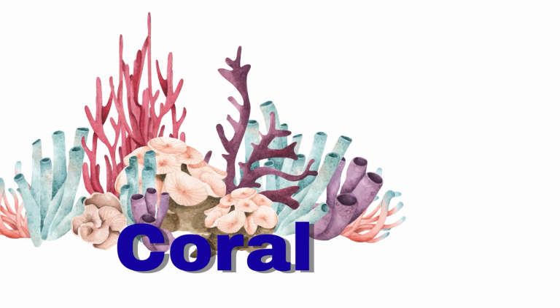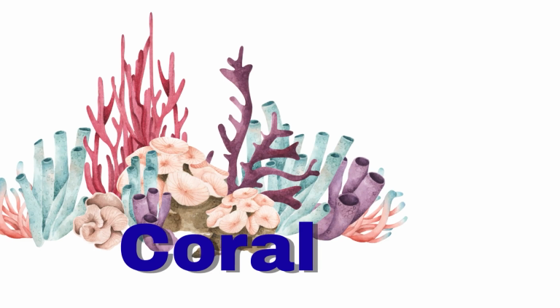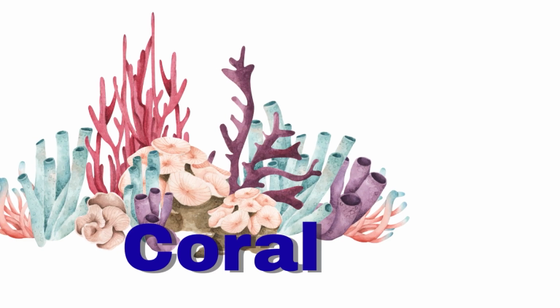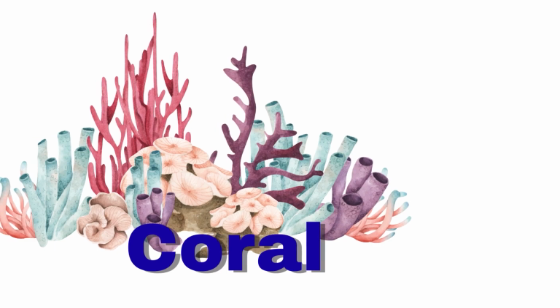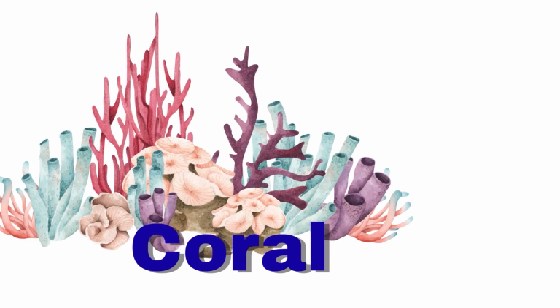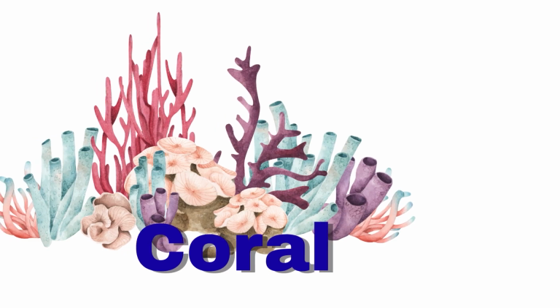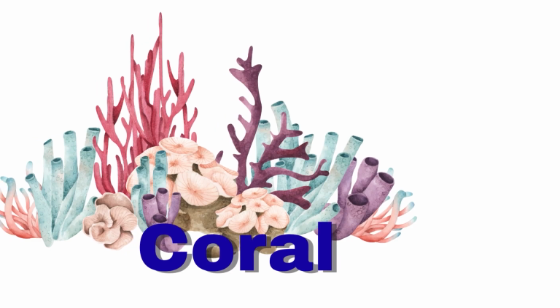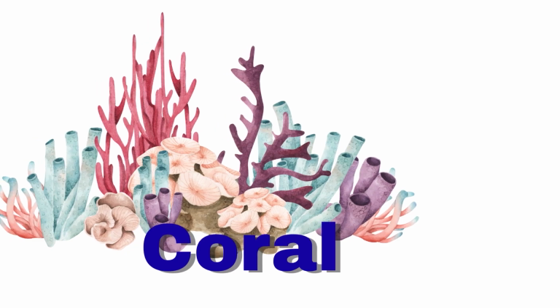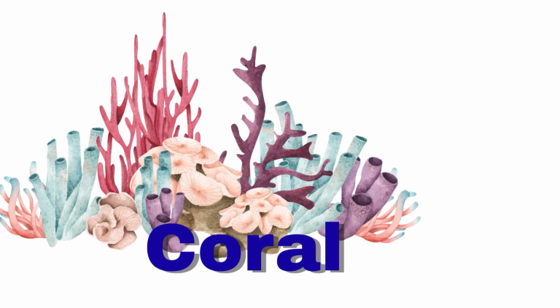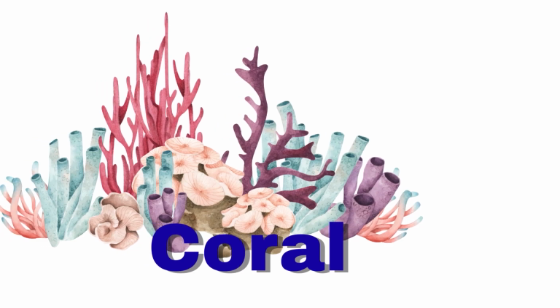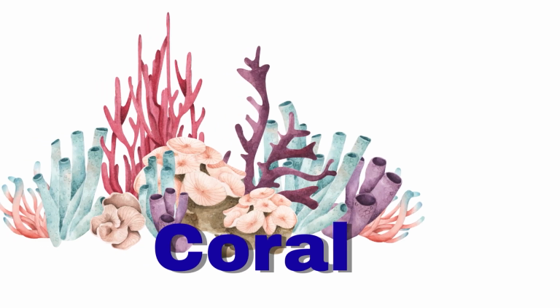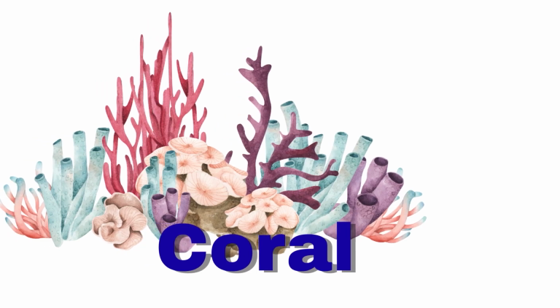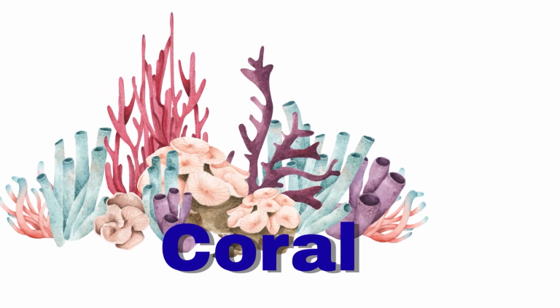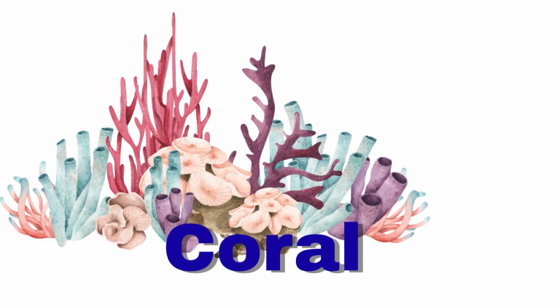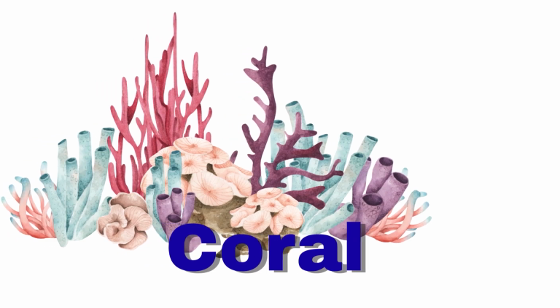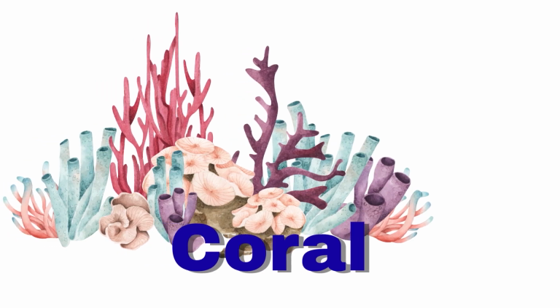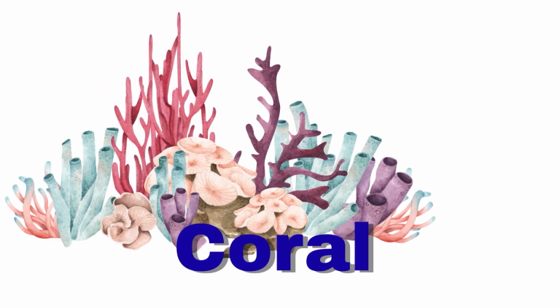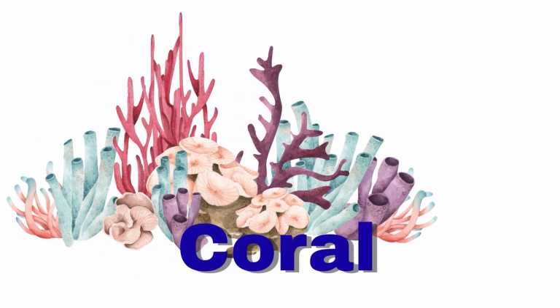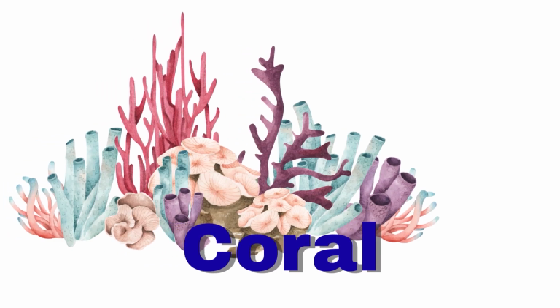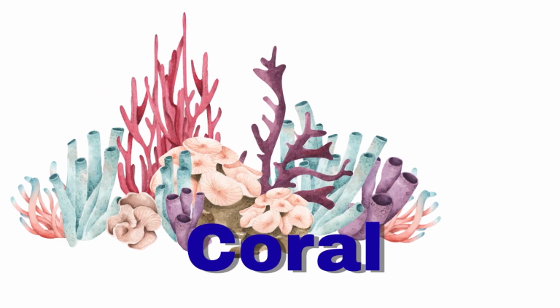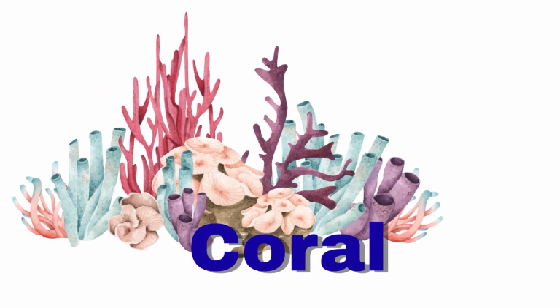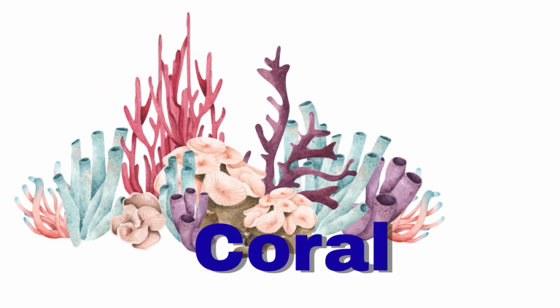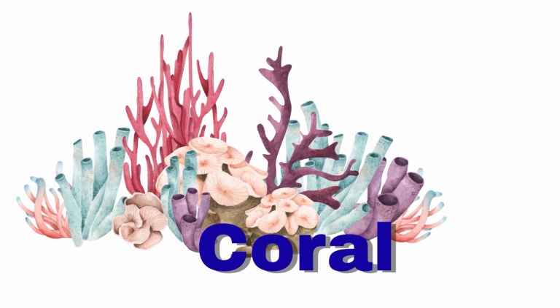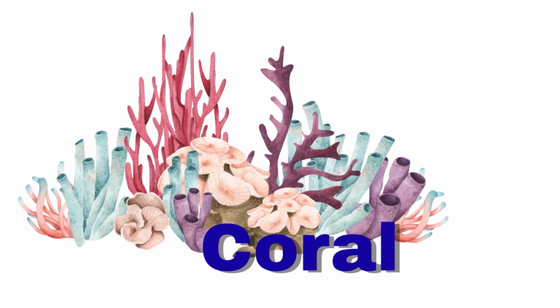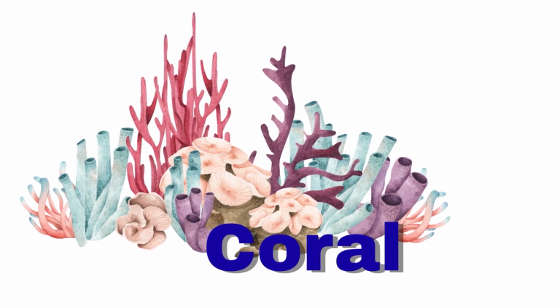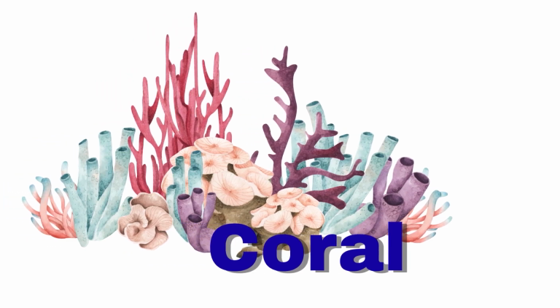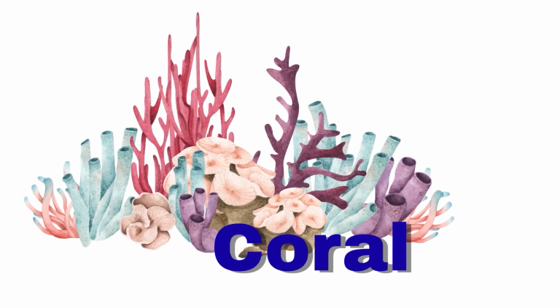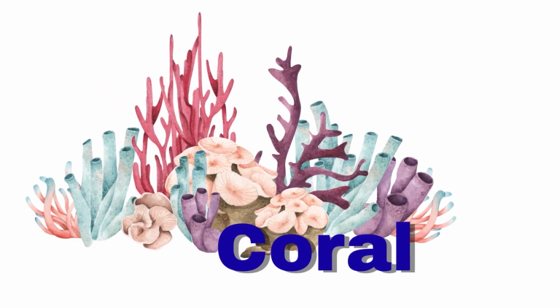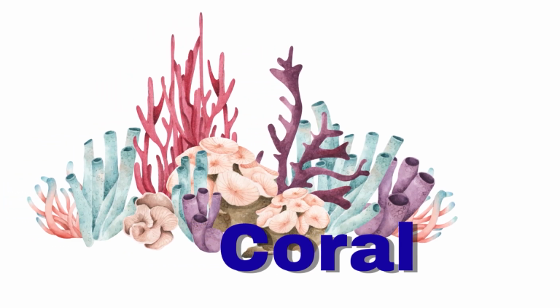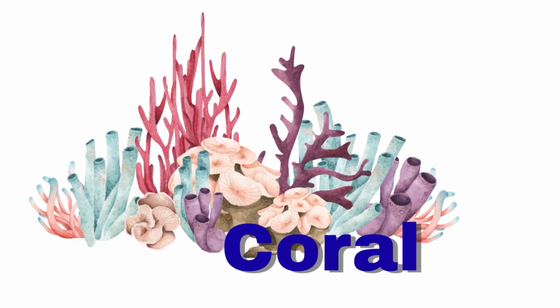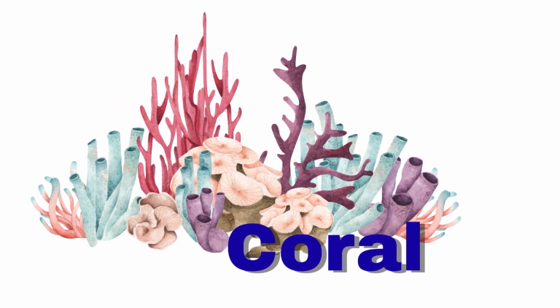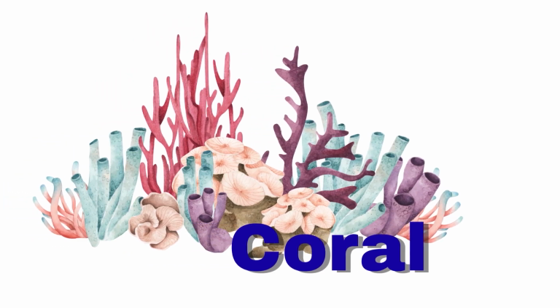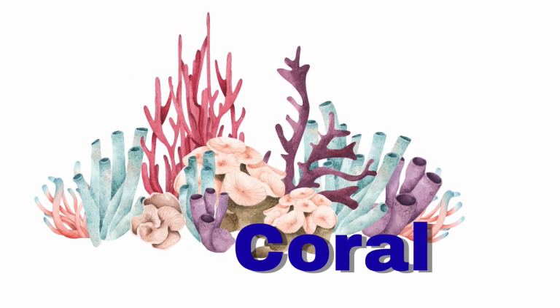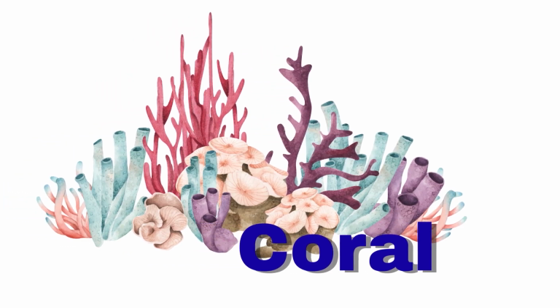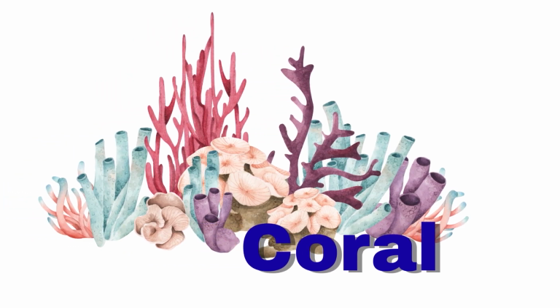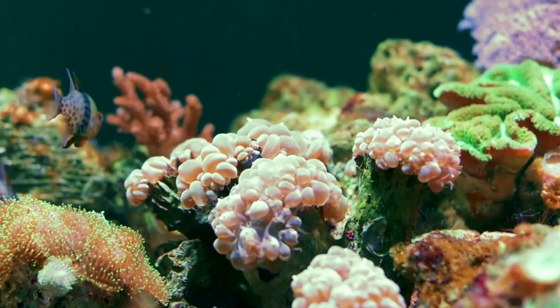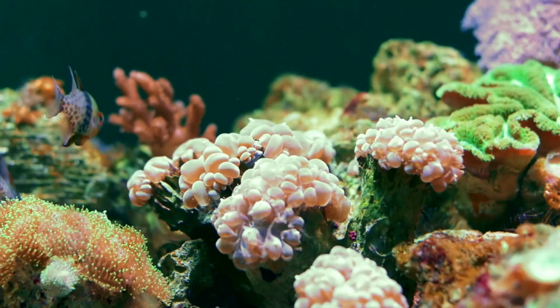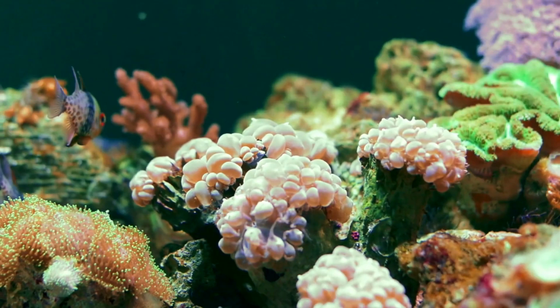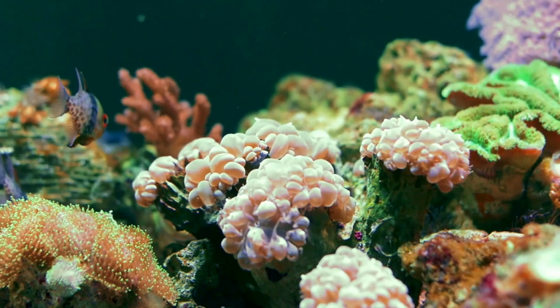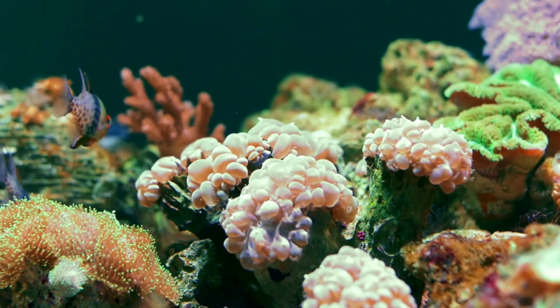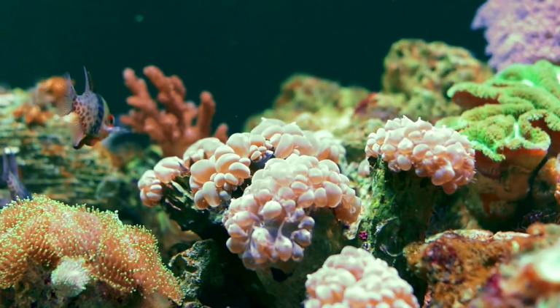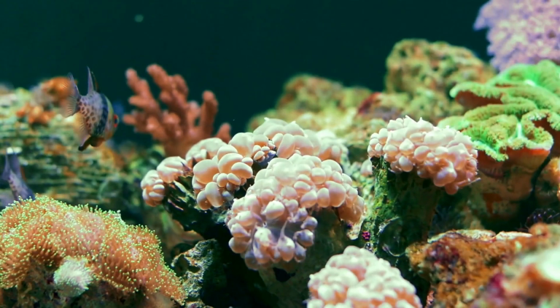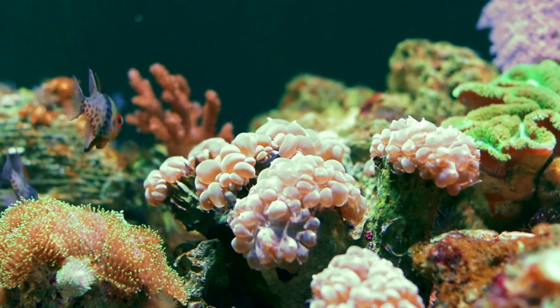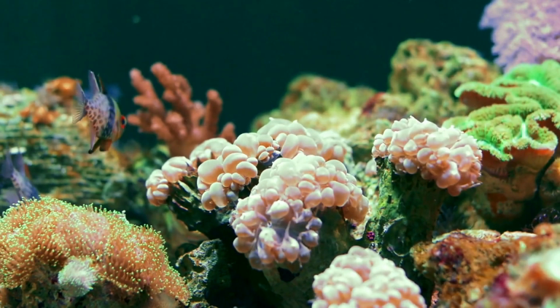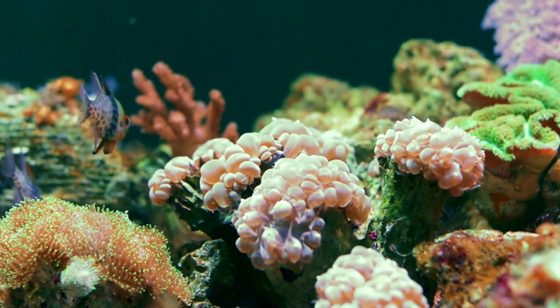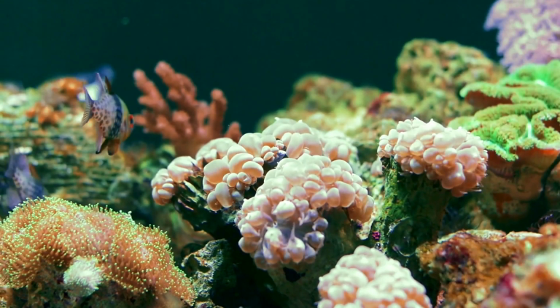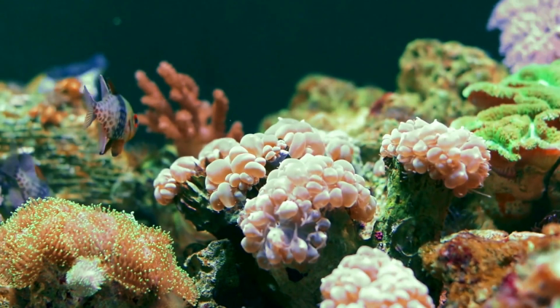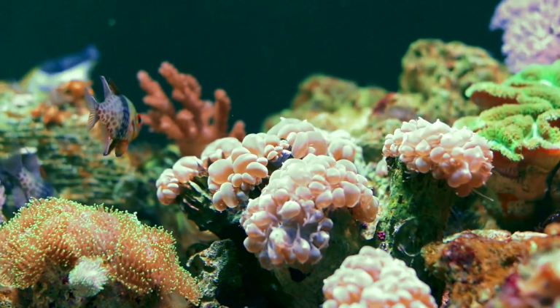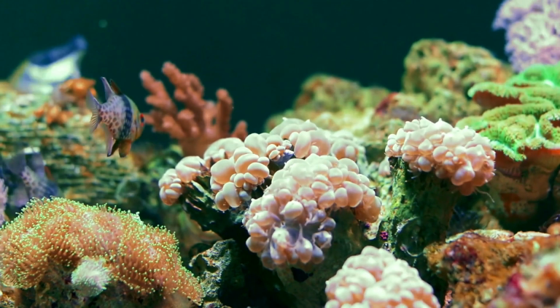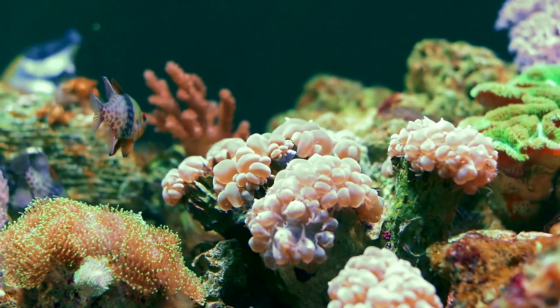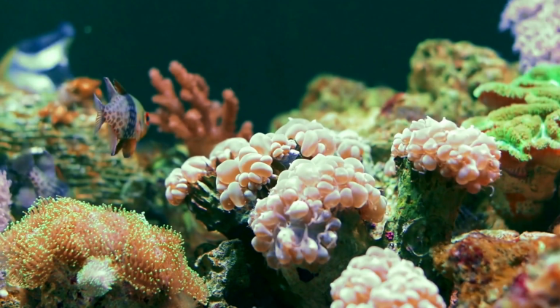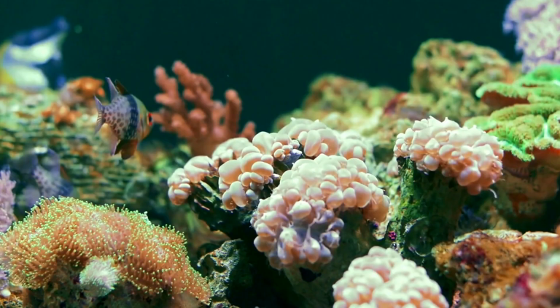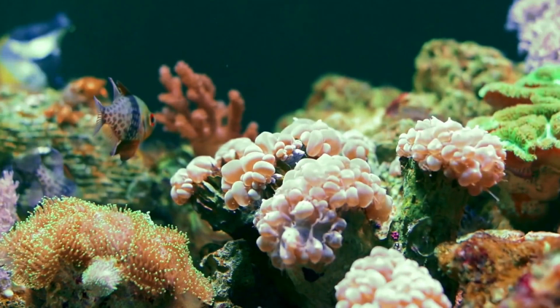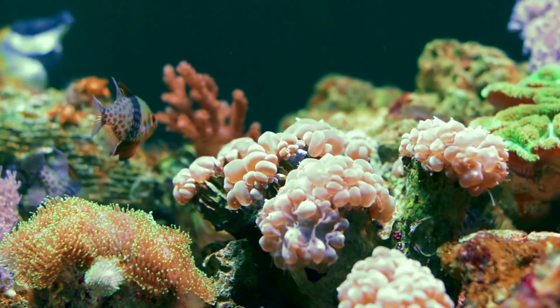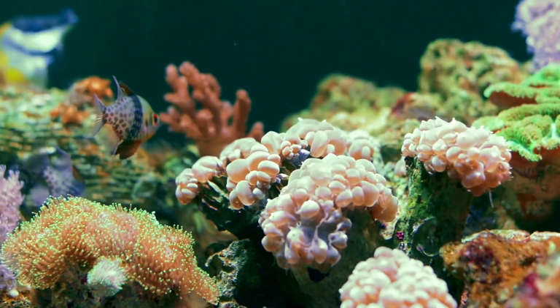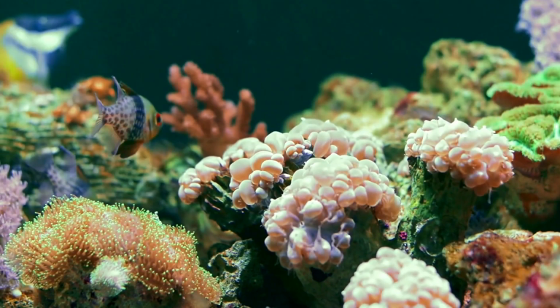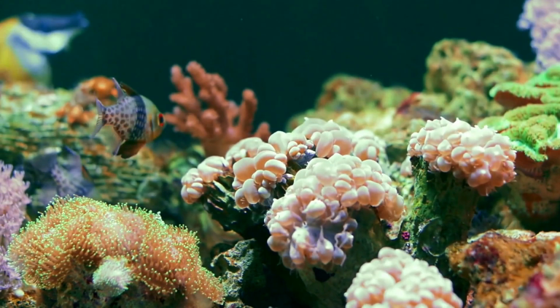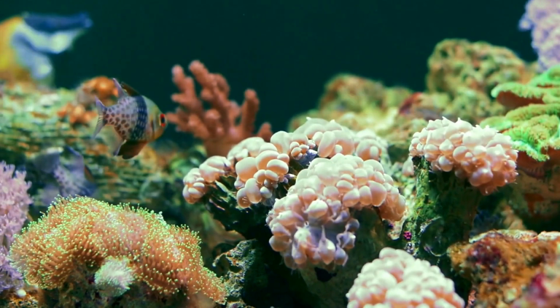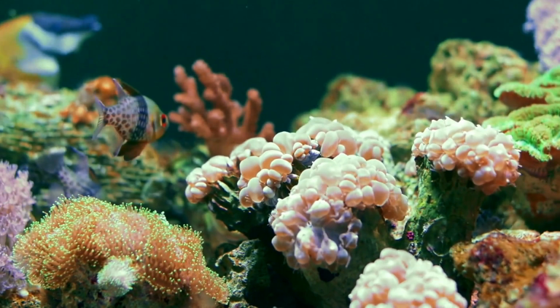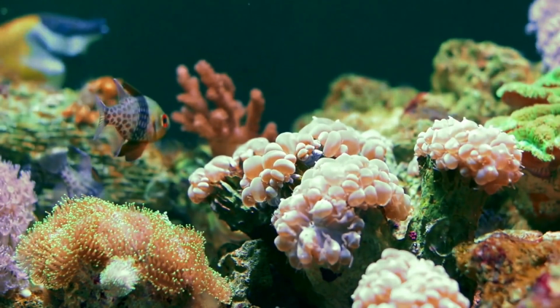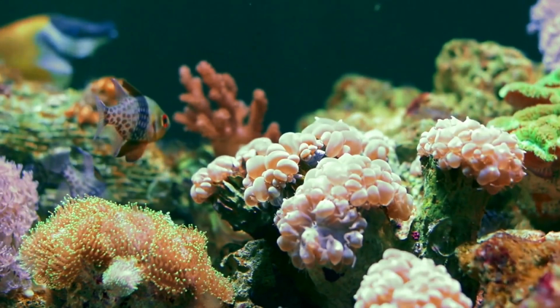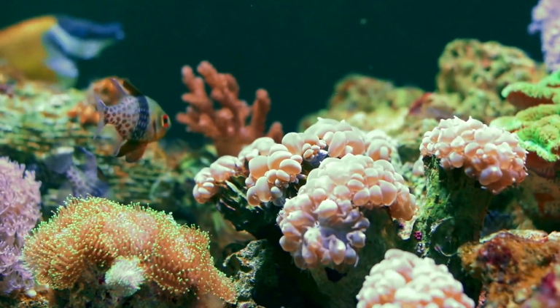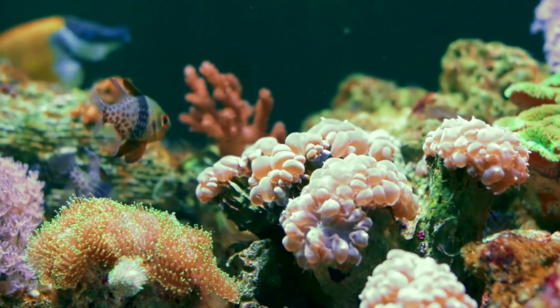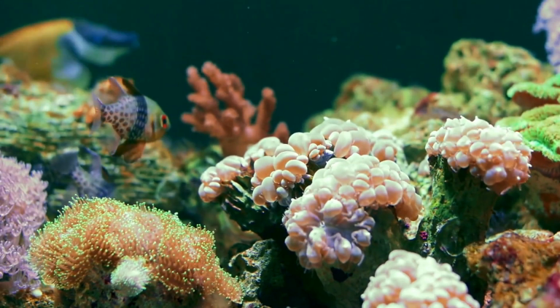Coral. Coral looks like a plant, but it is an animal. Many fish live around it.